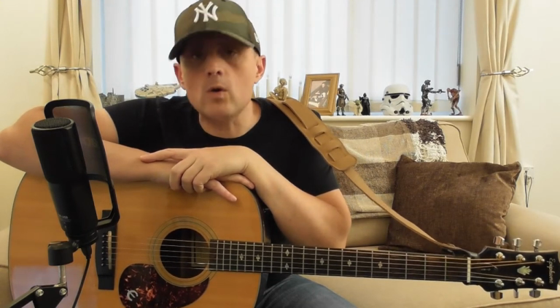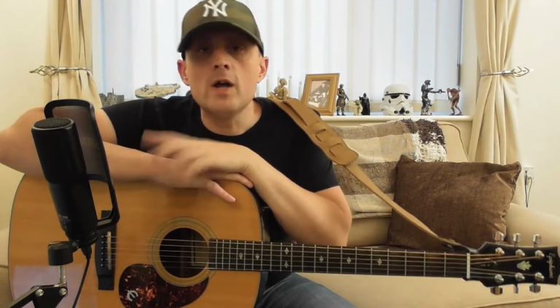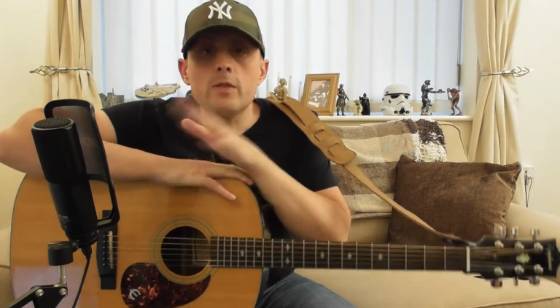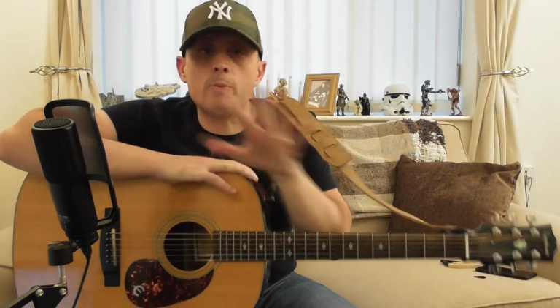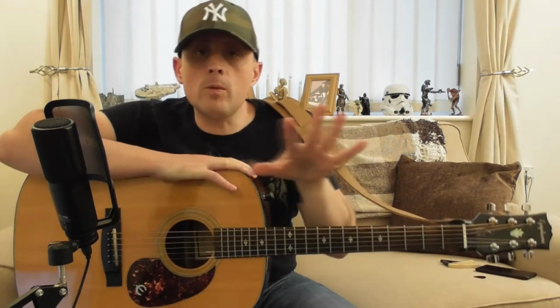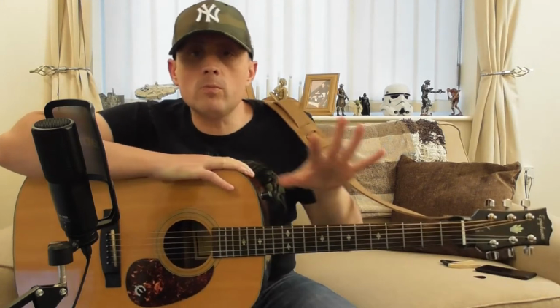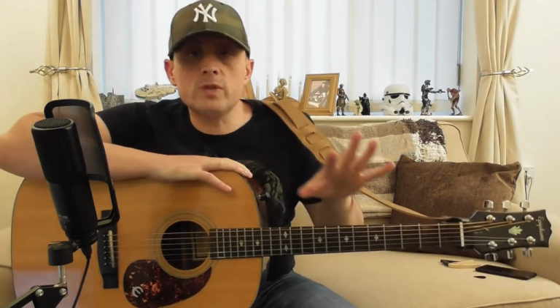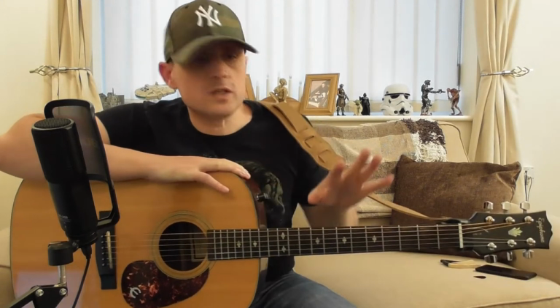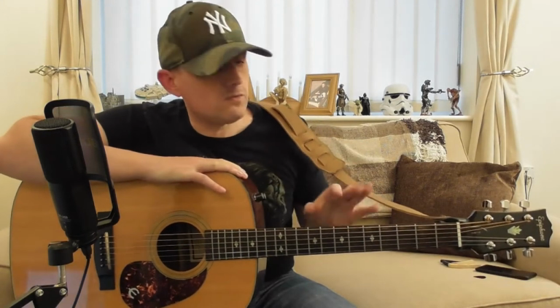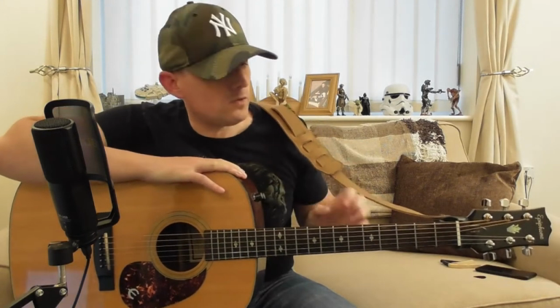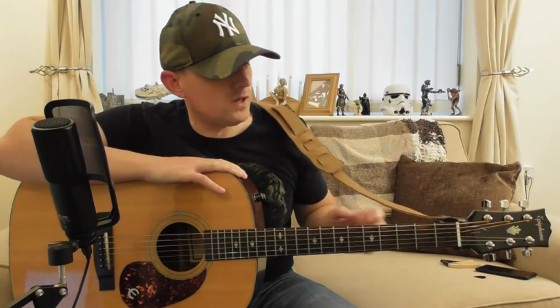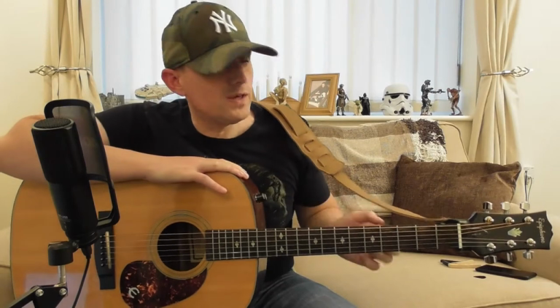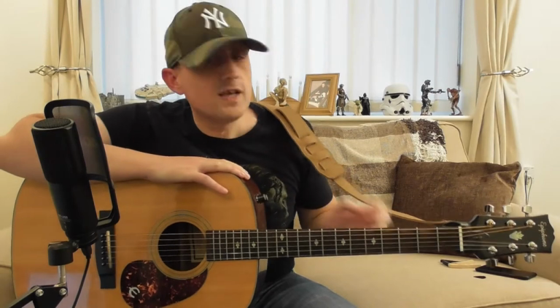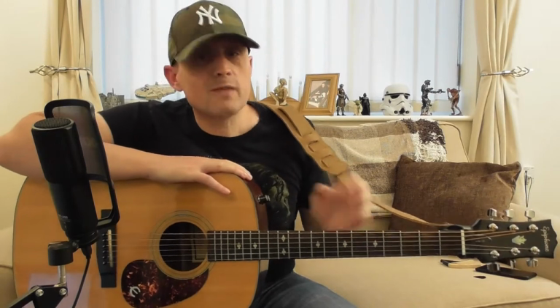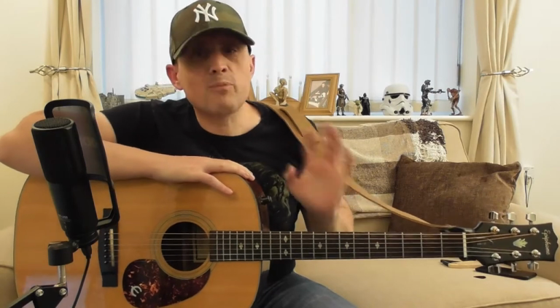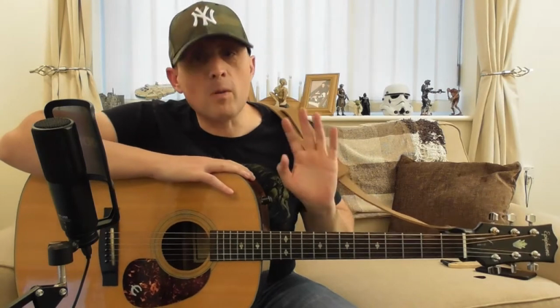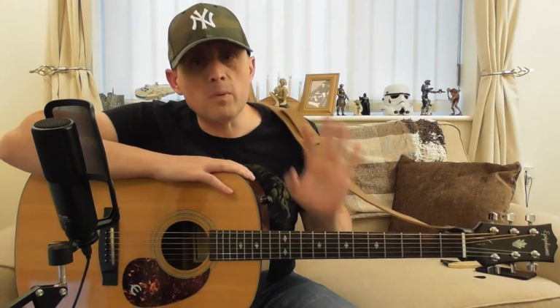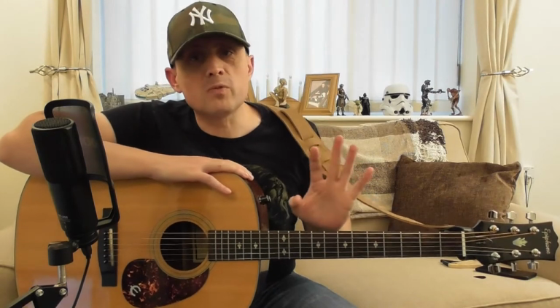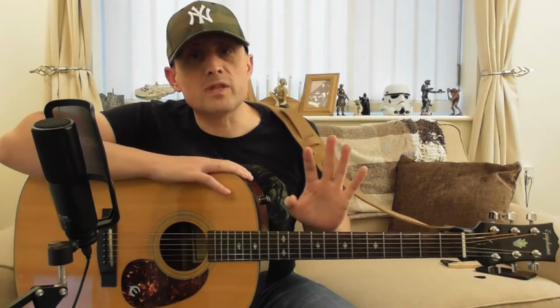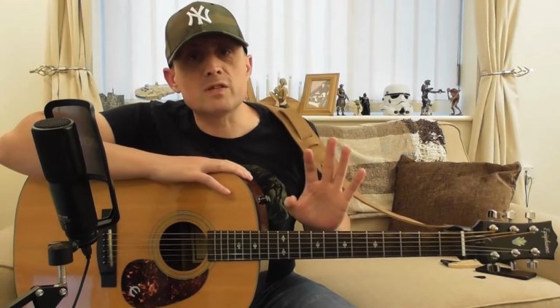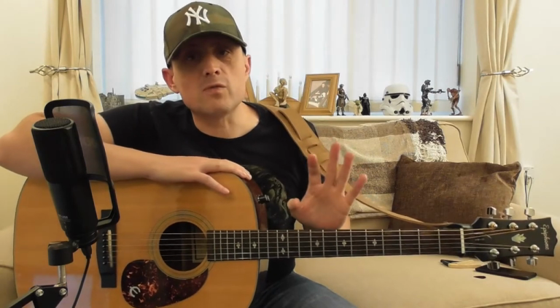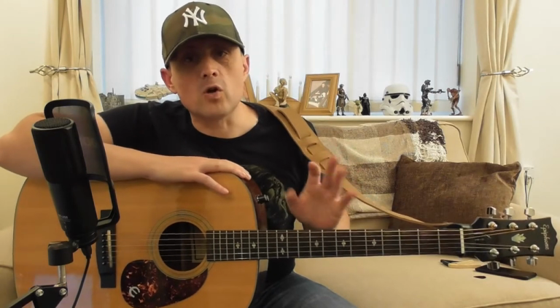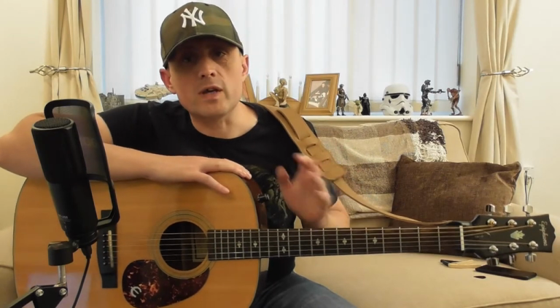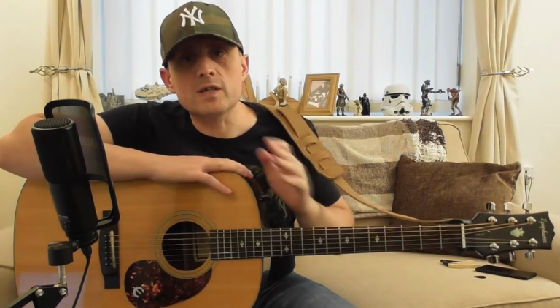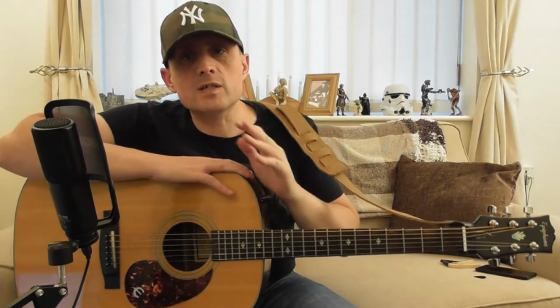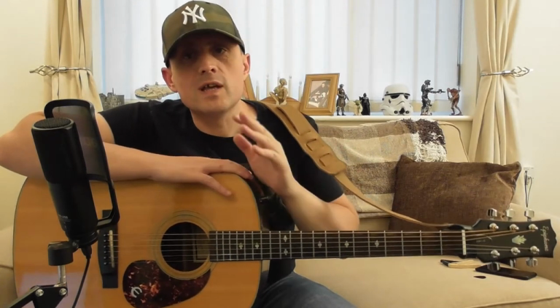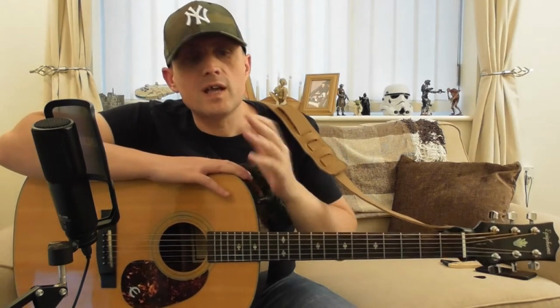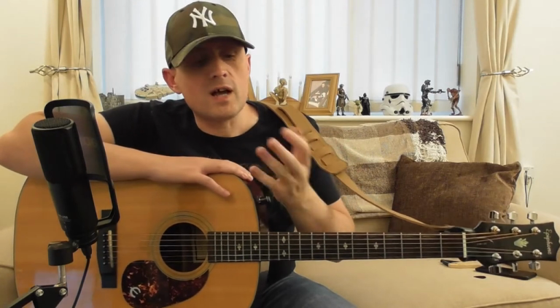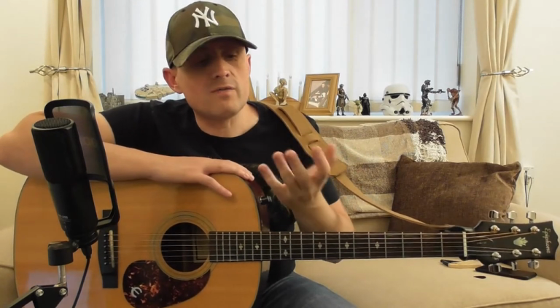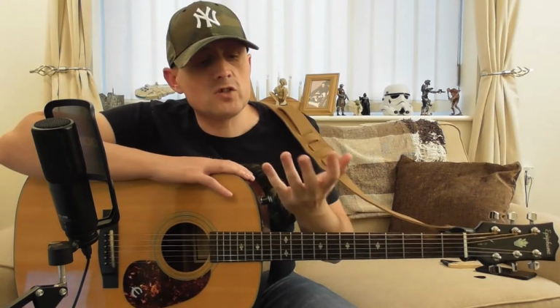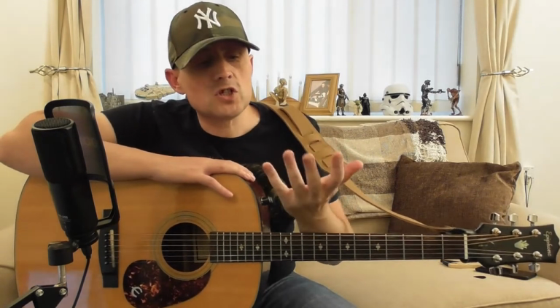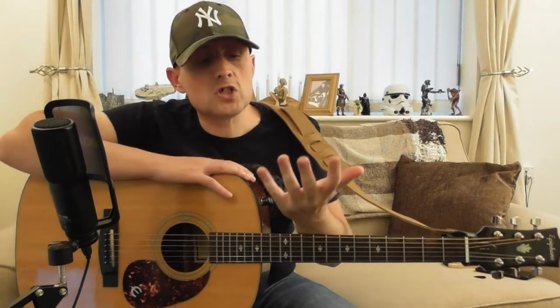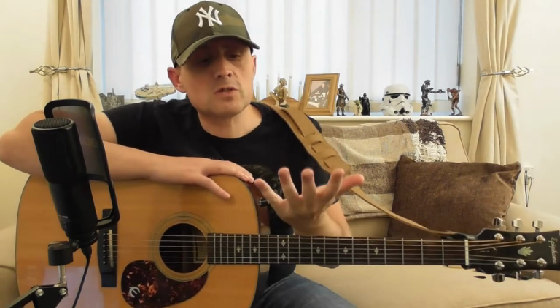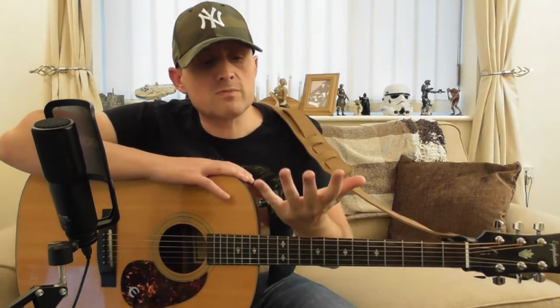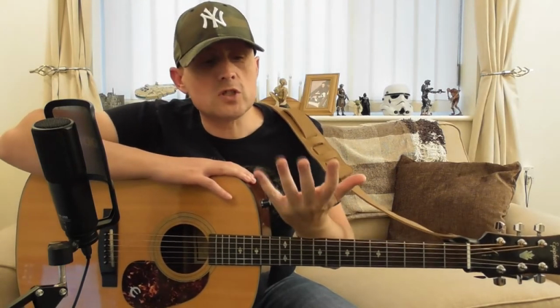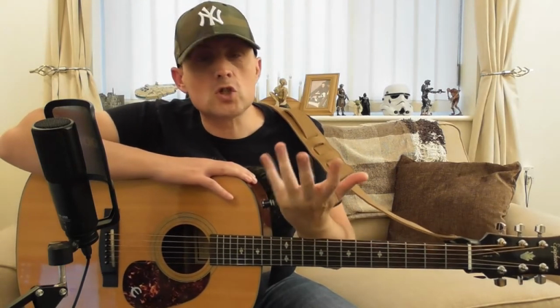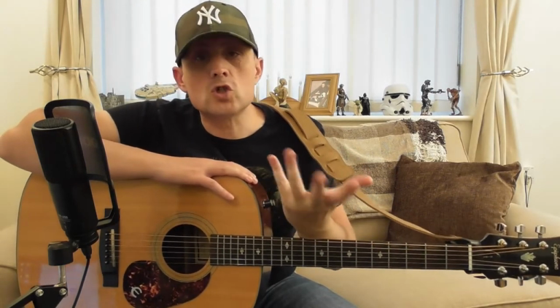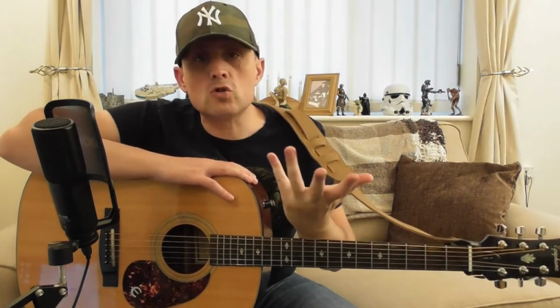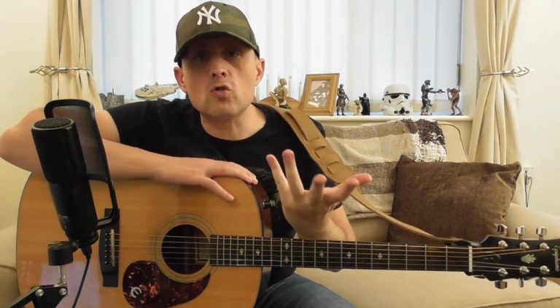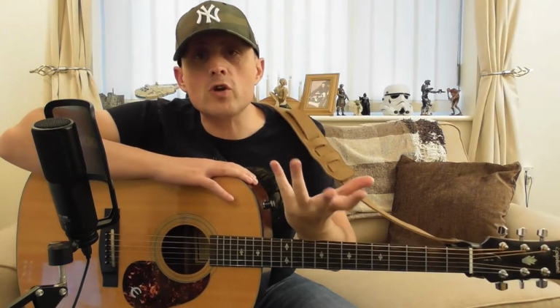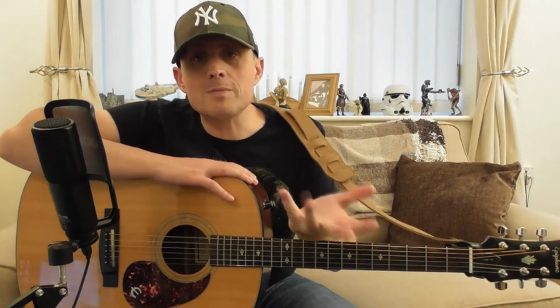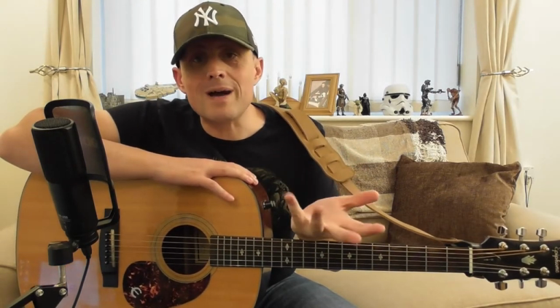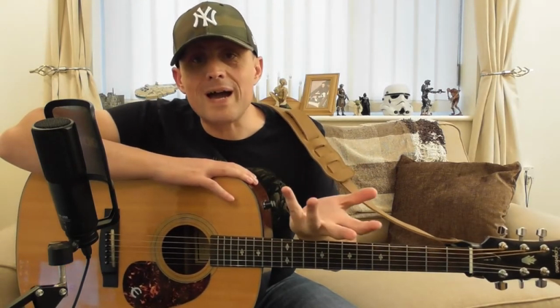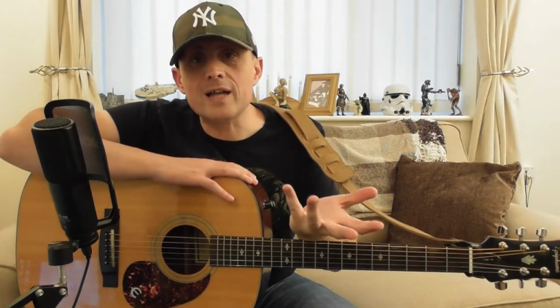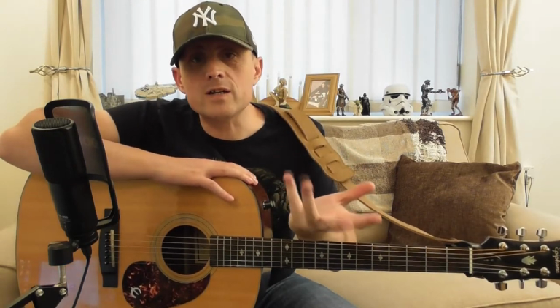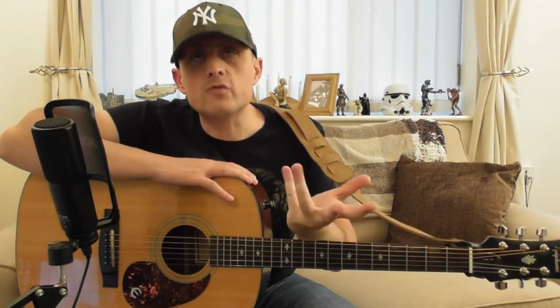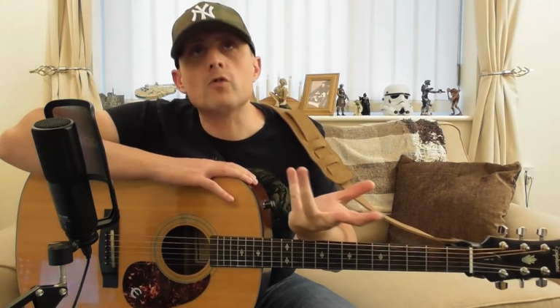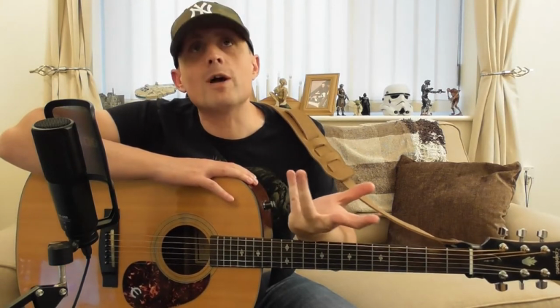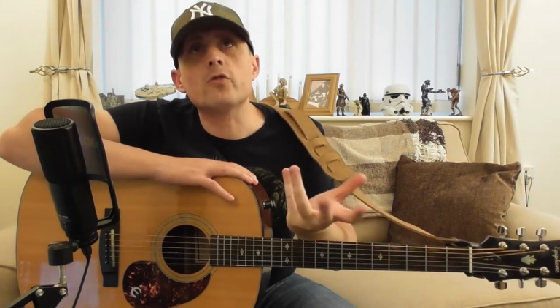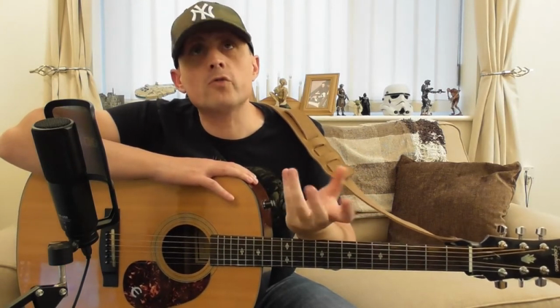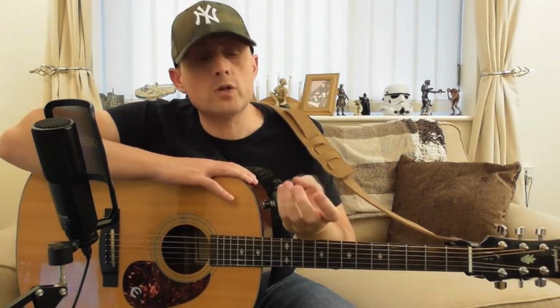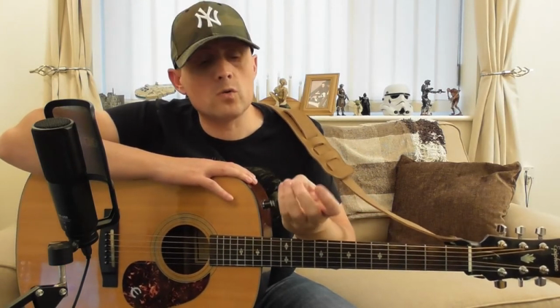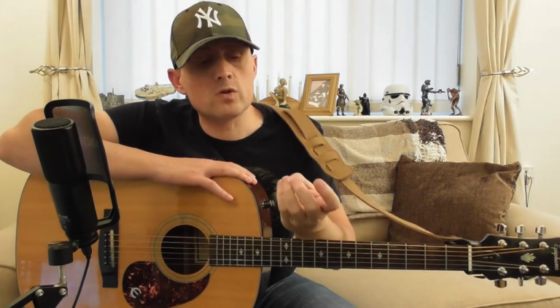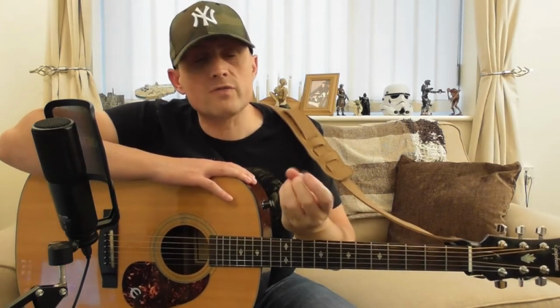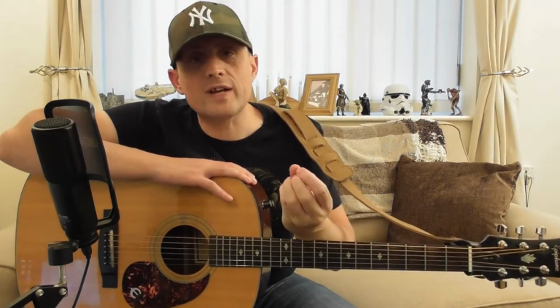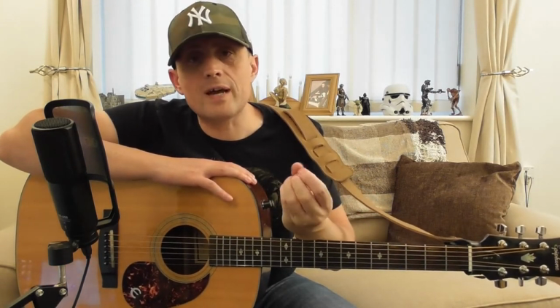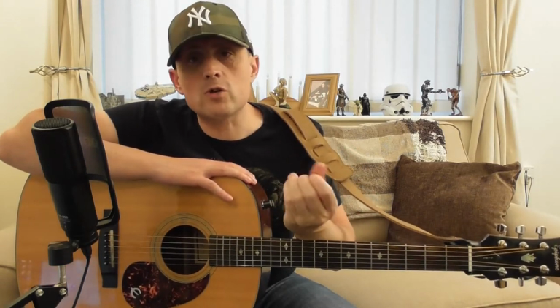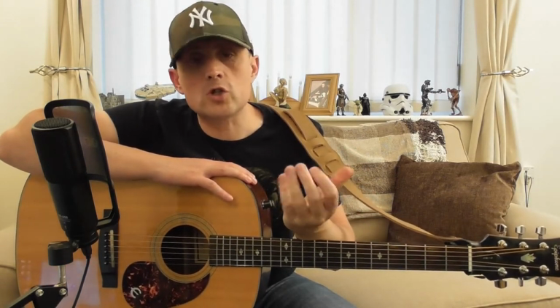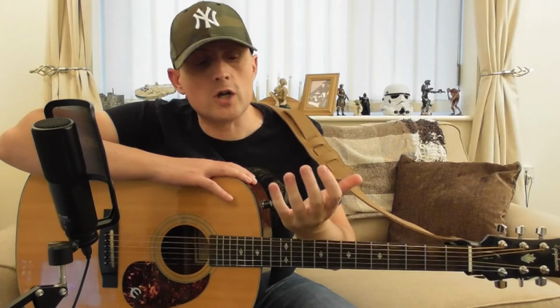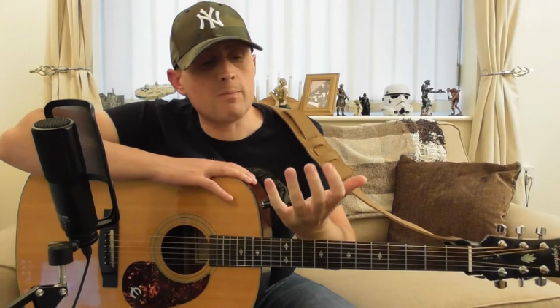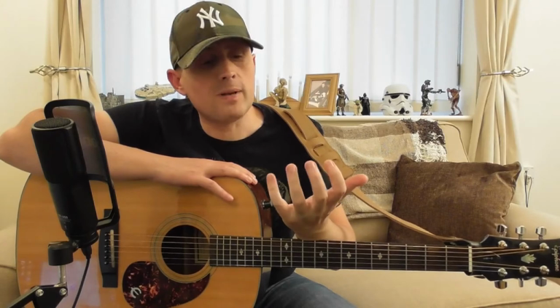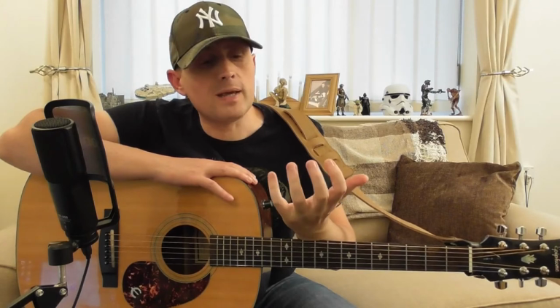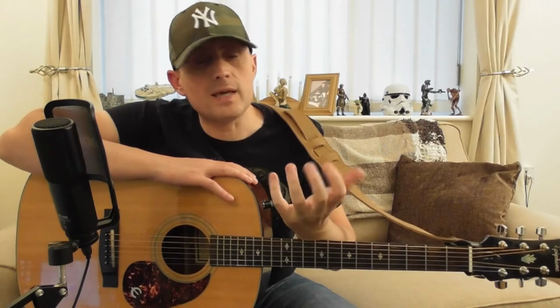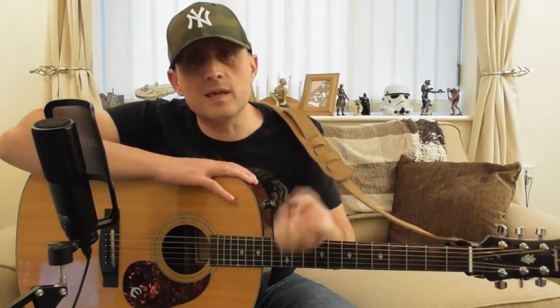The problem with this vlog is I've just destroyed my hand for about three quarters of an hour trying to play.